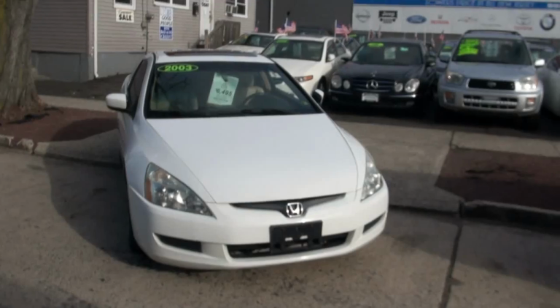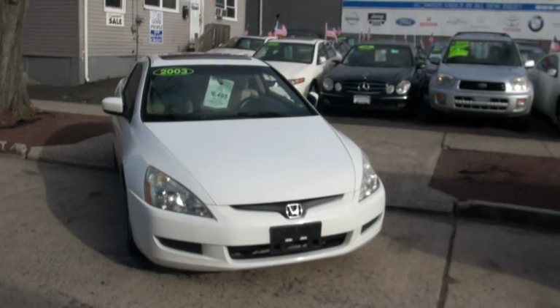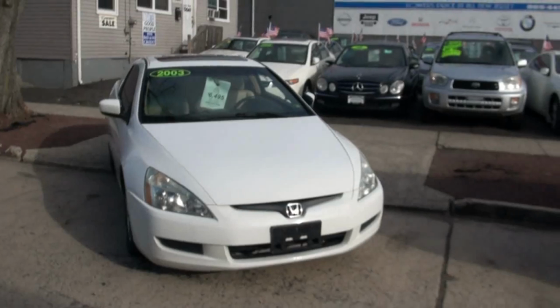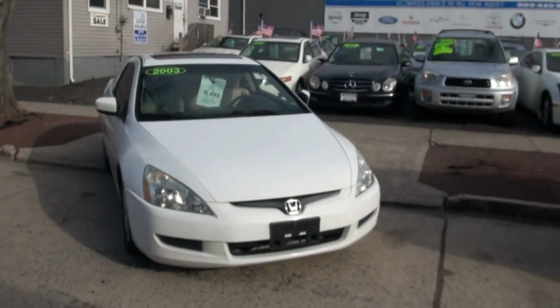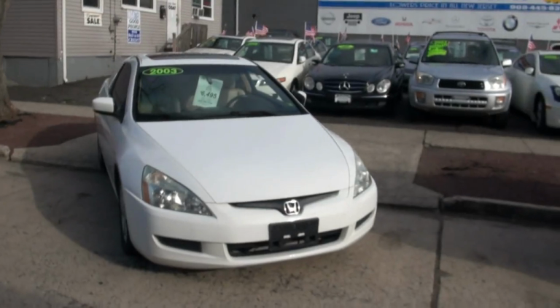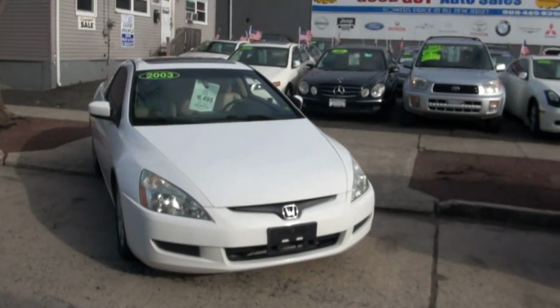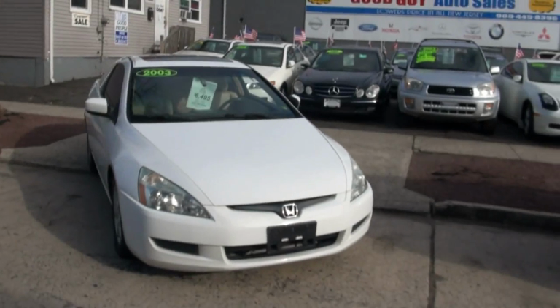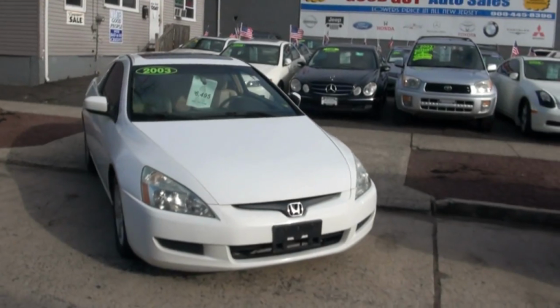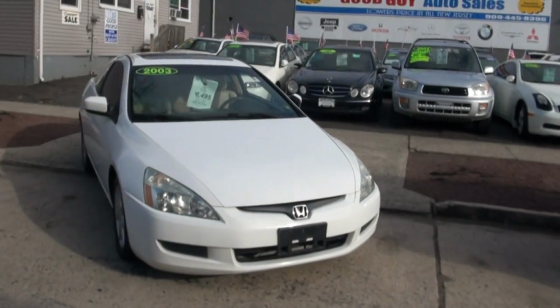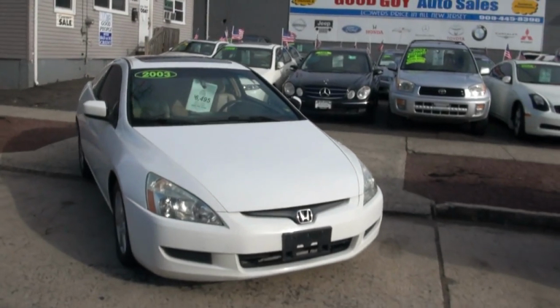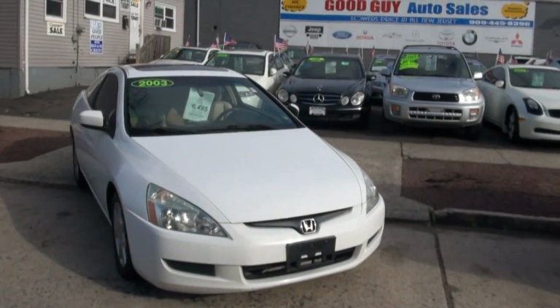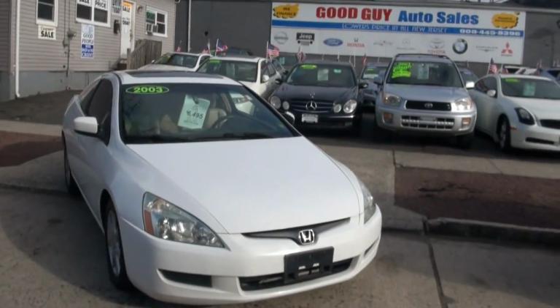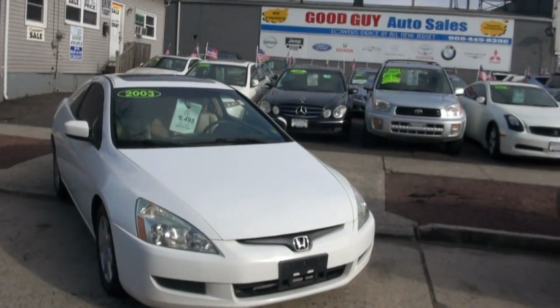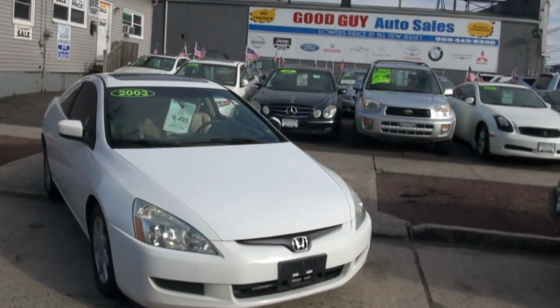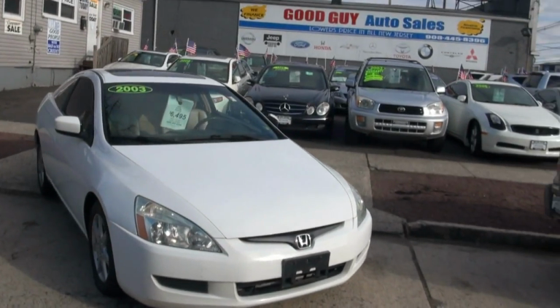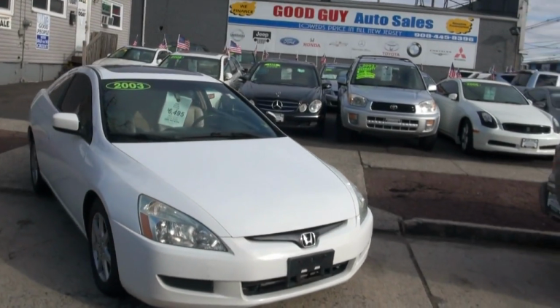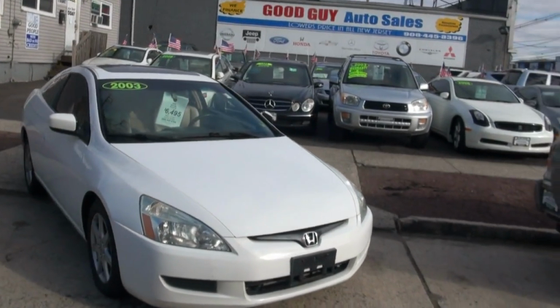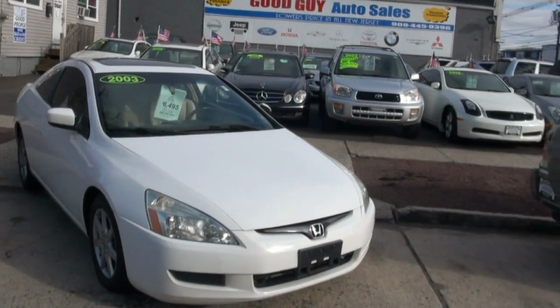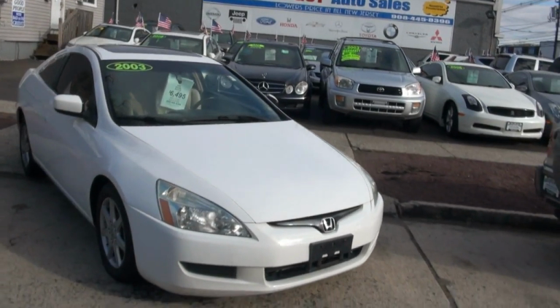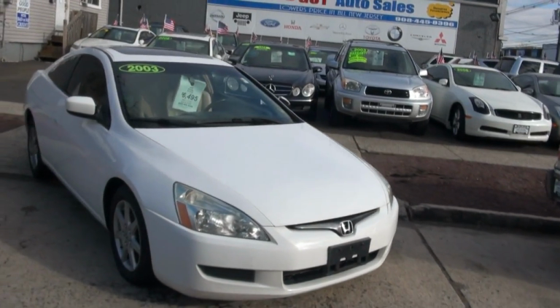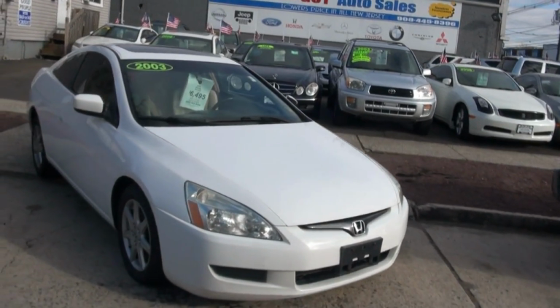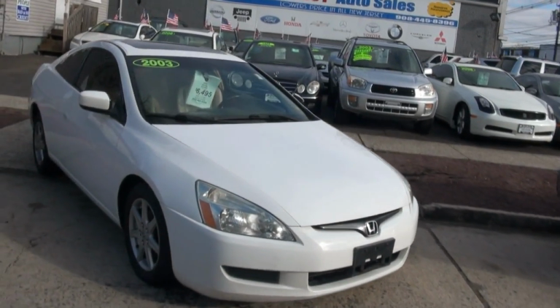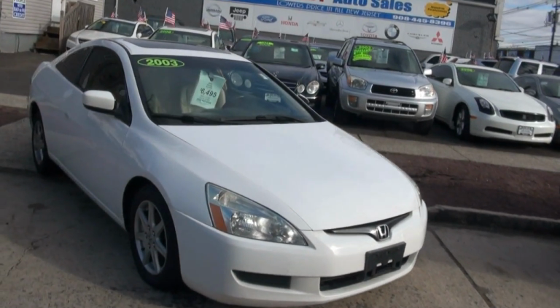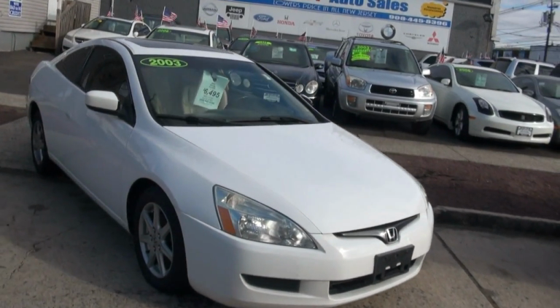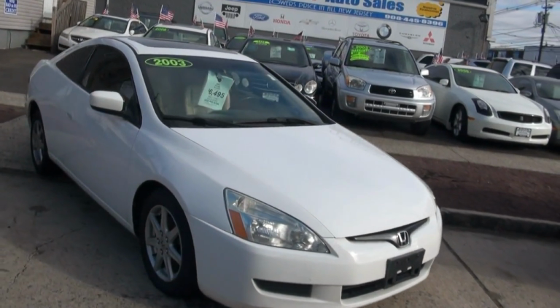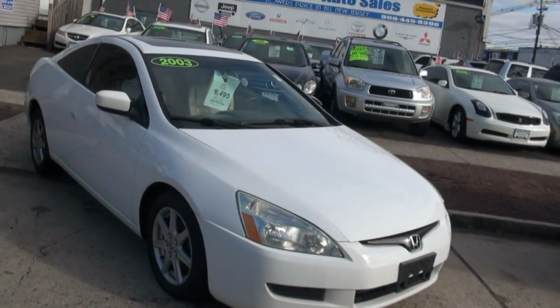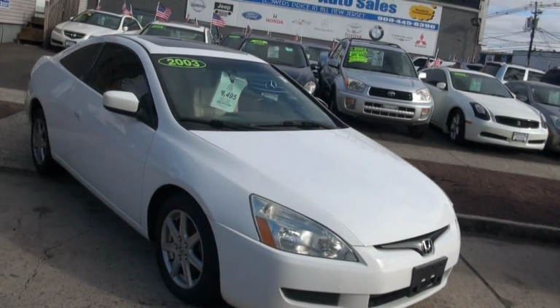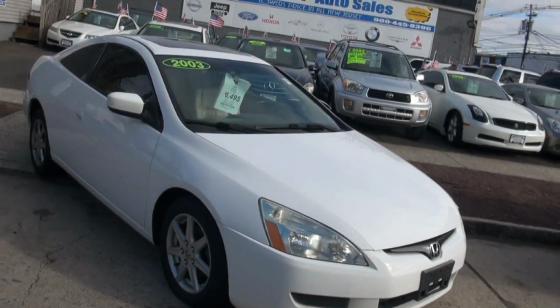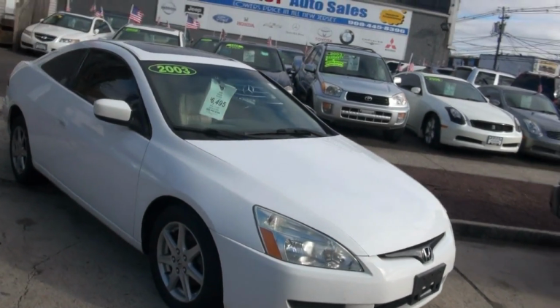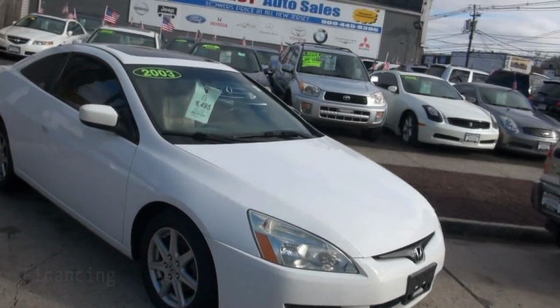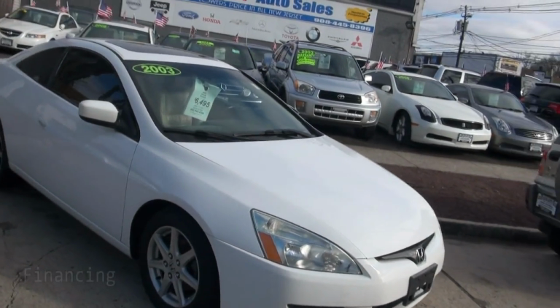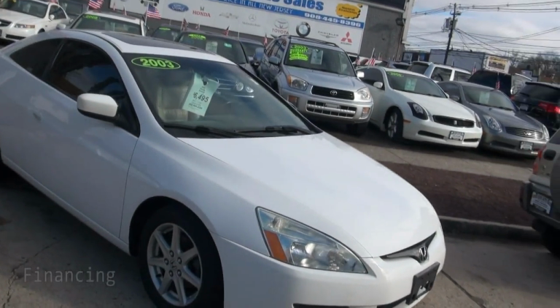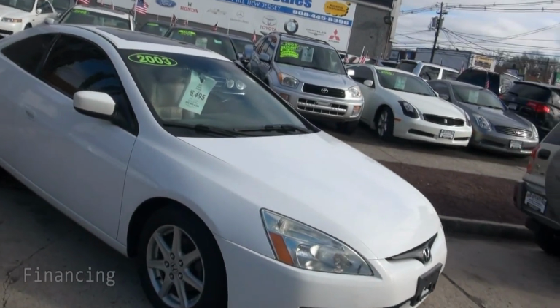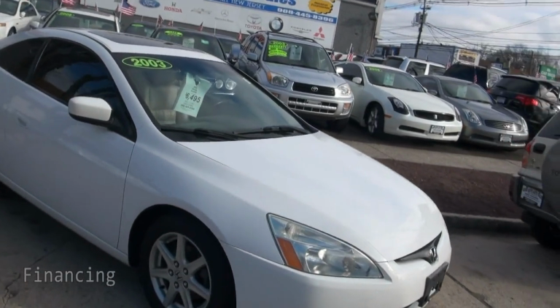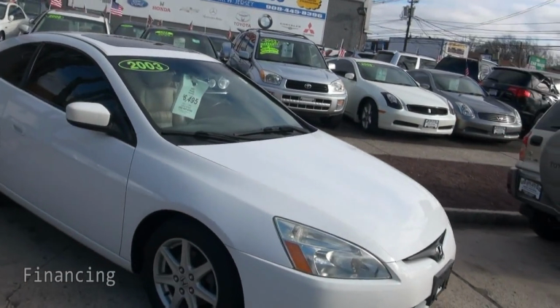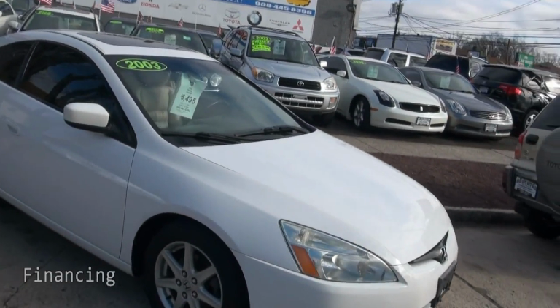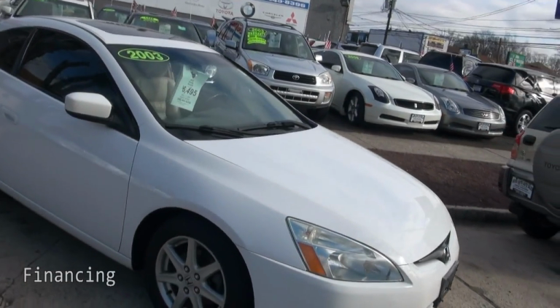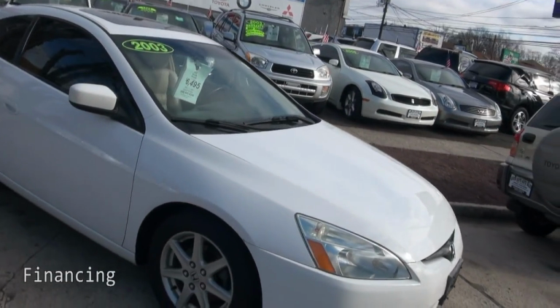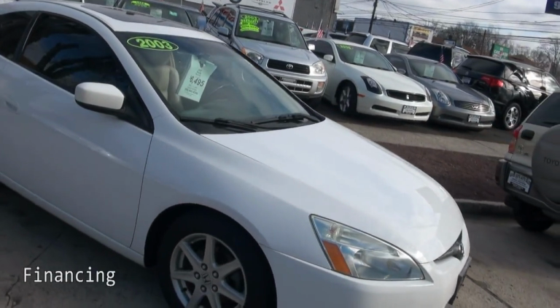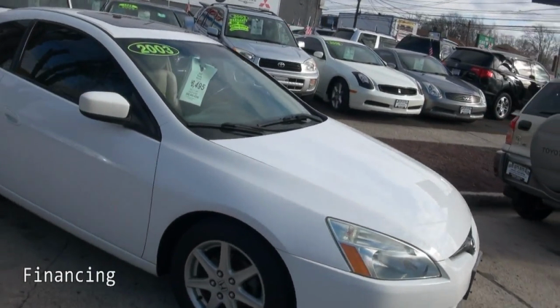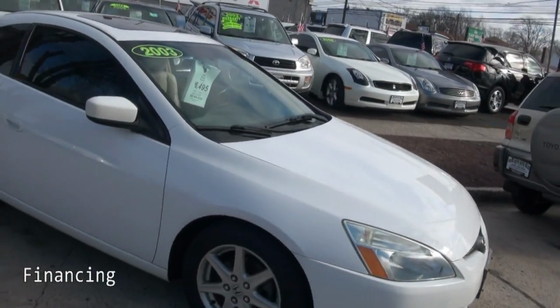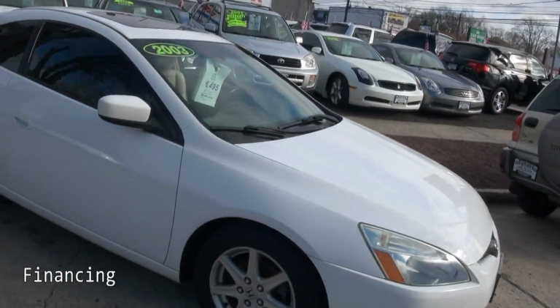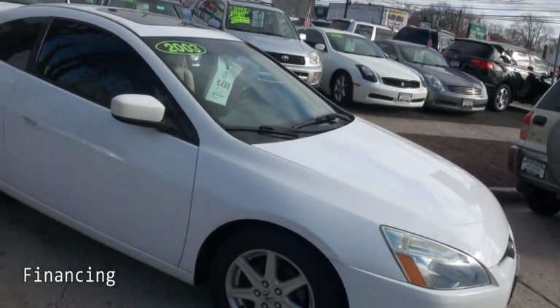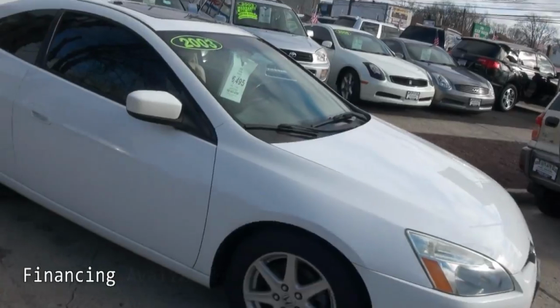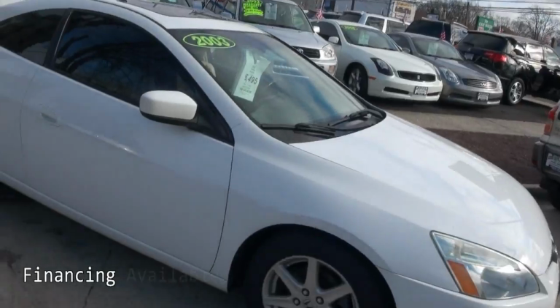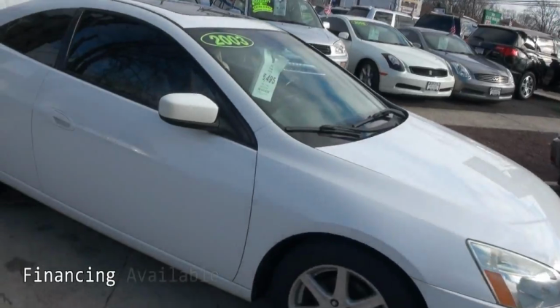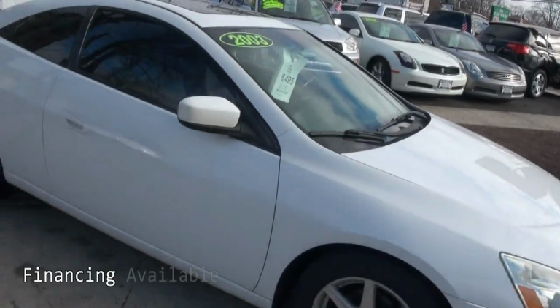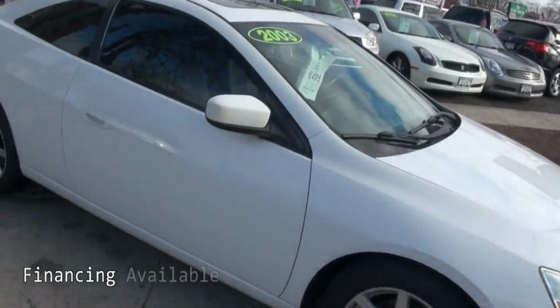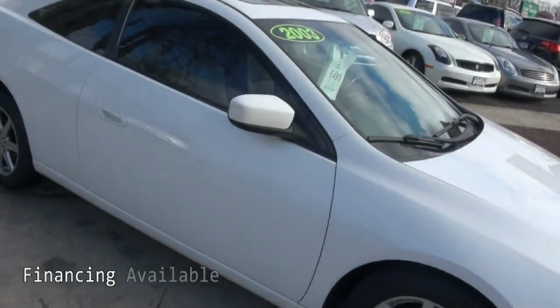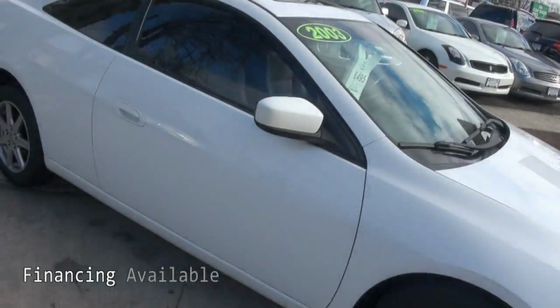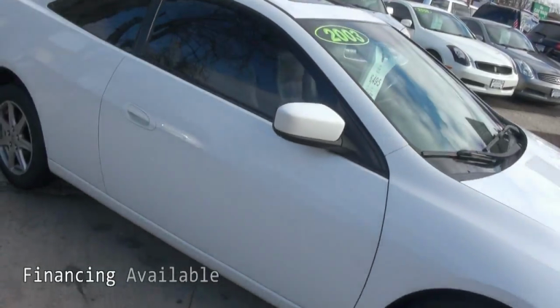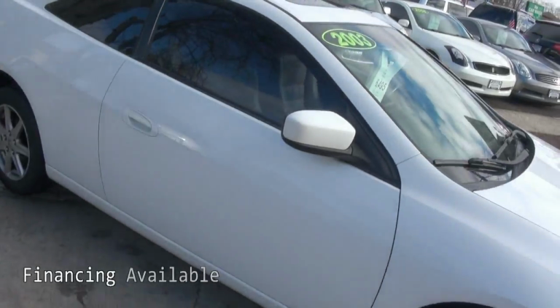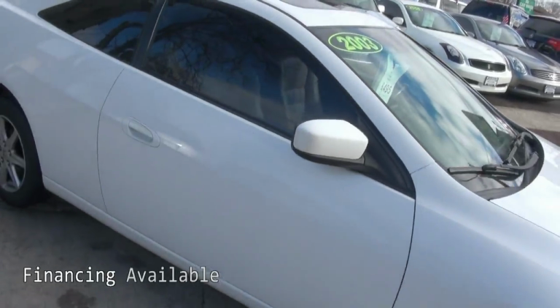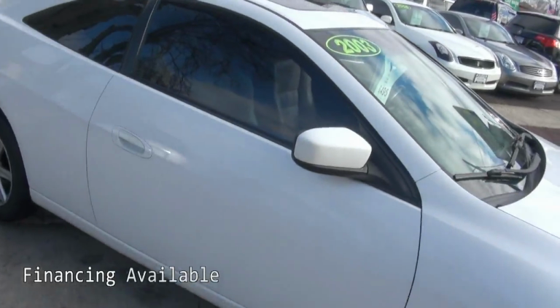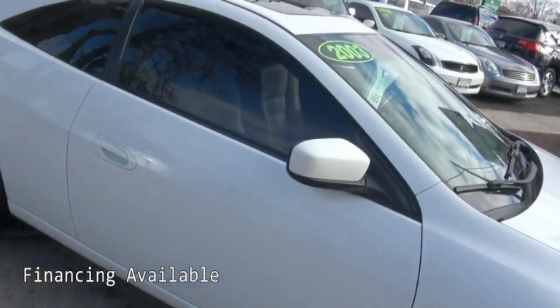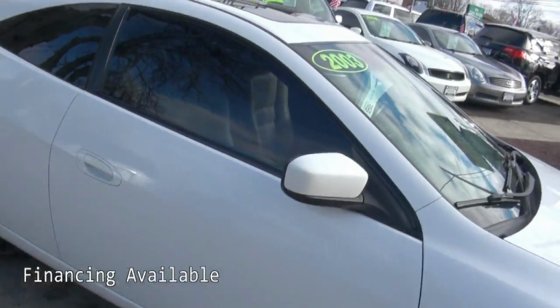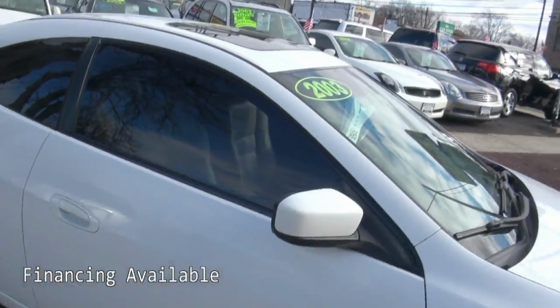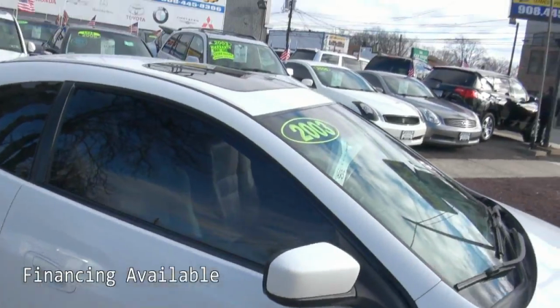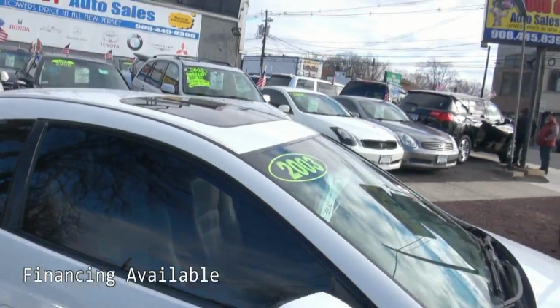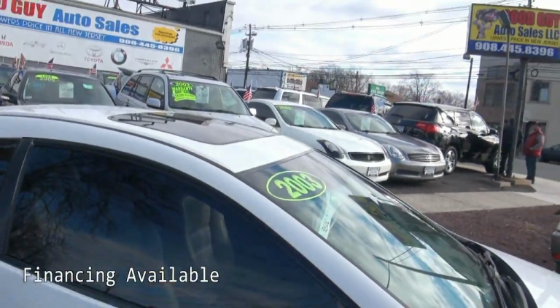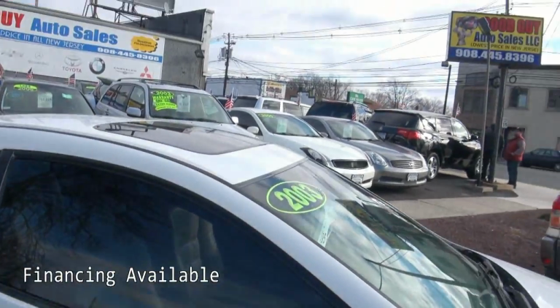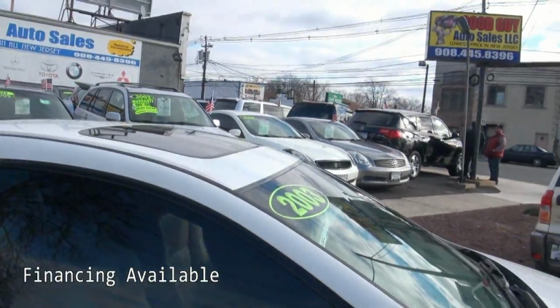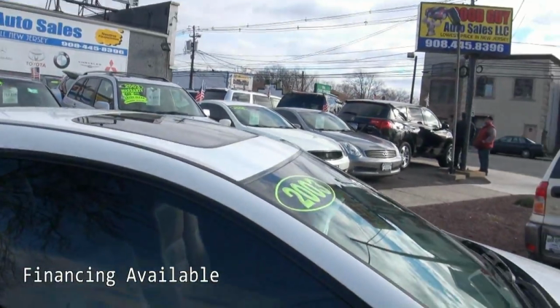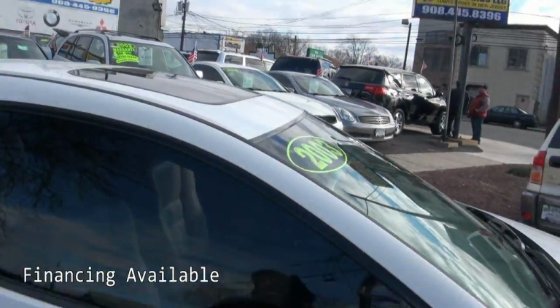2003 Honda Accord brought to you by Good Guy Auto Sales. We're right here in Lyndon, New Jersey, right off St. George Avenue.